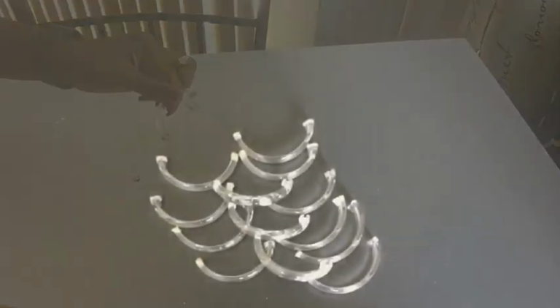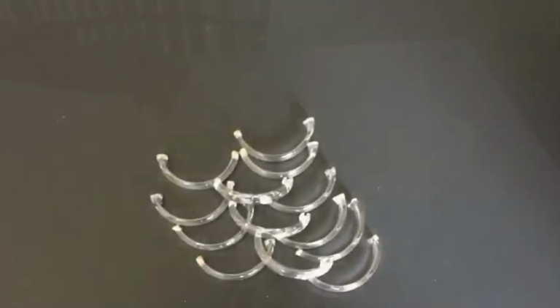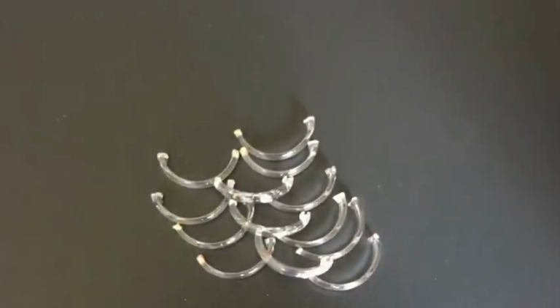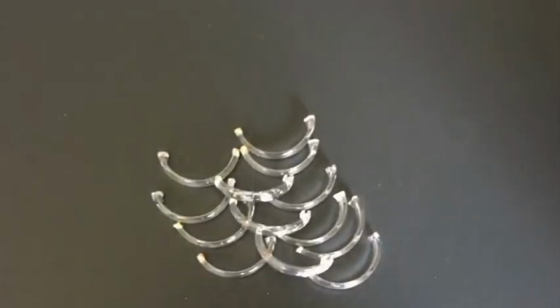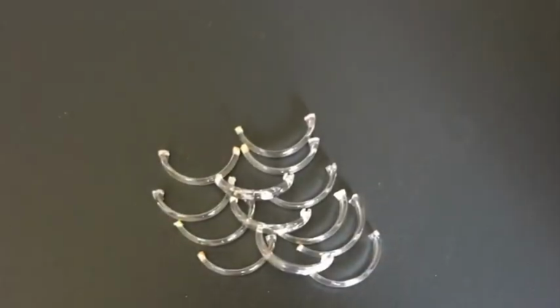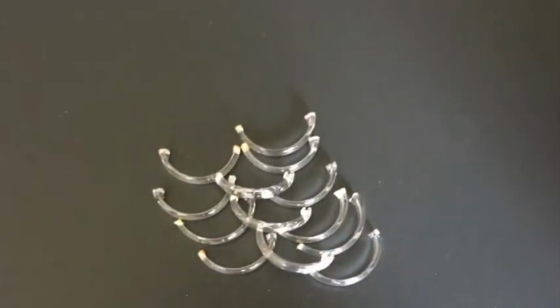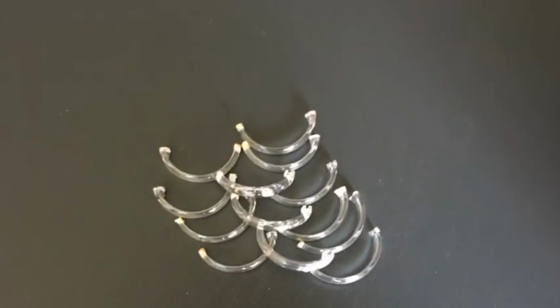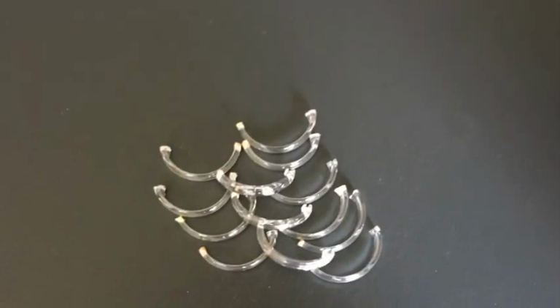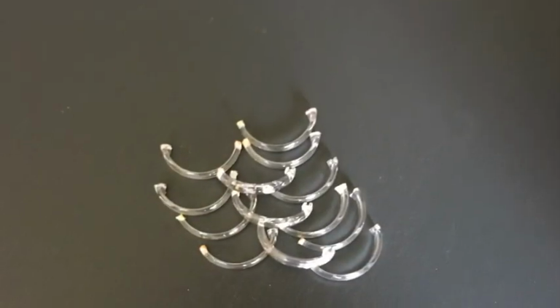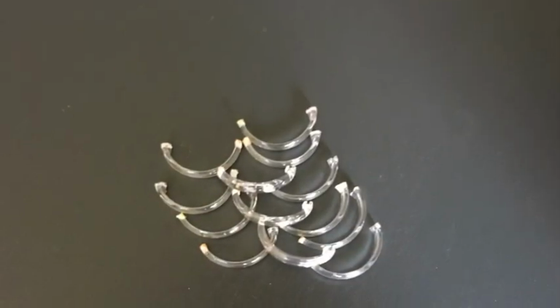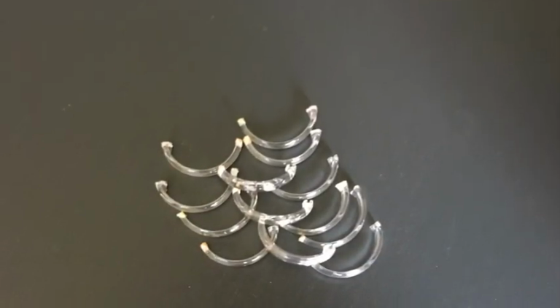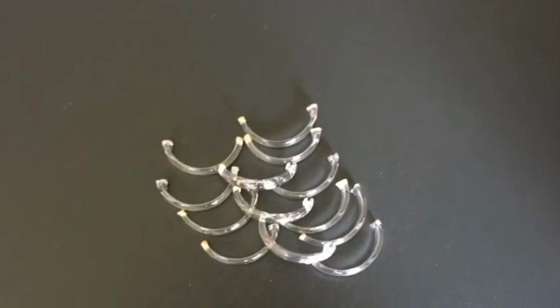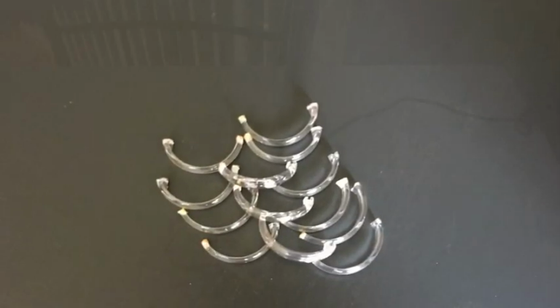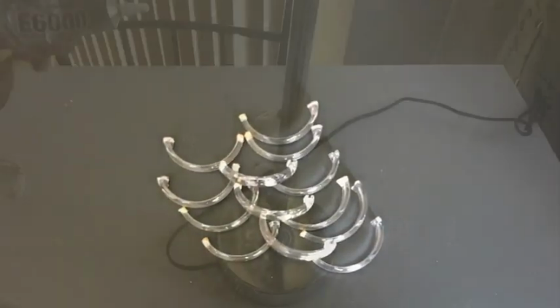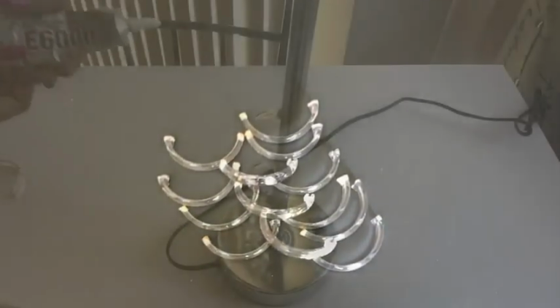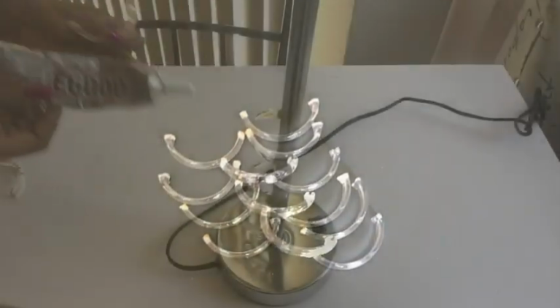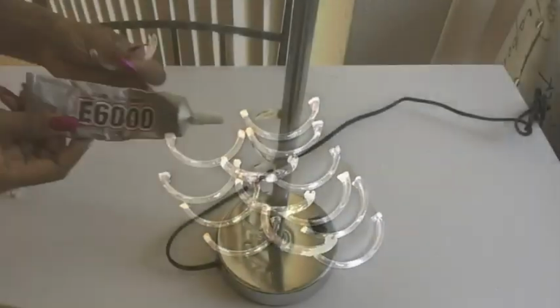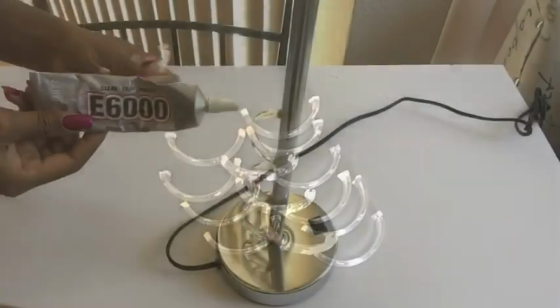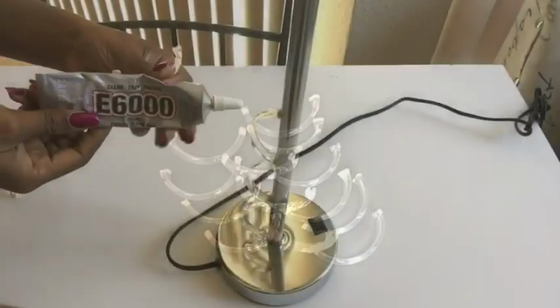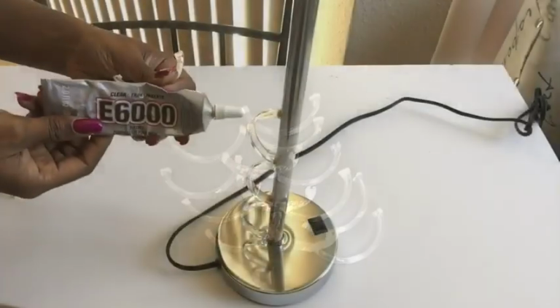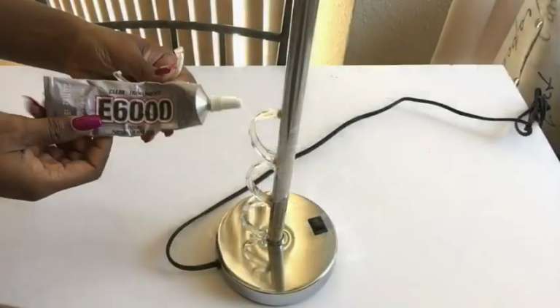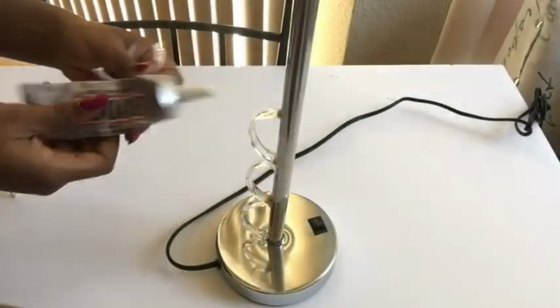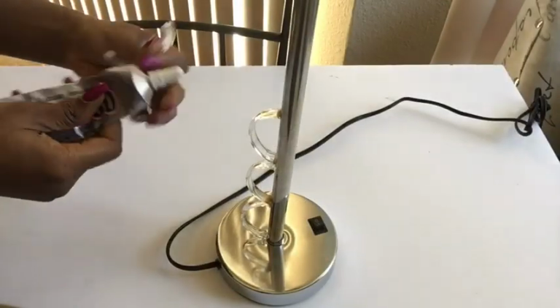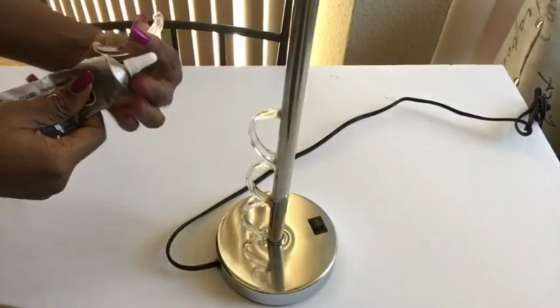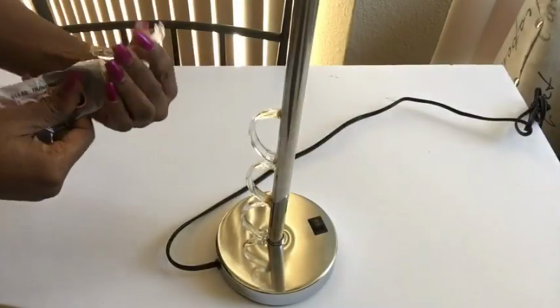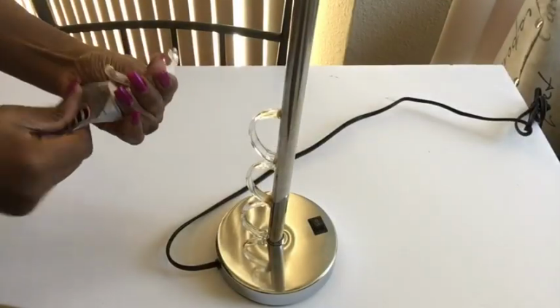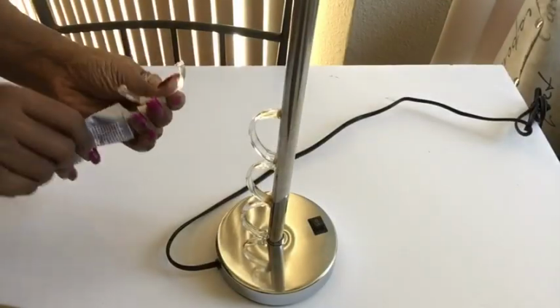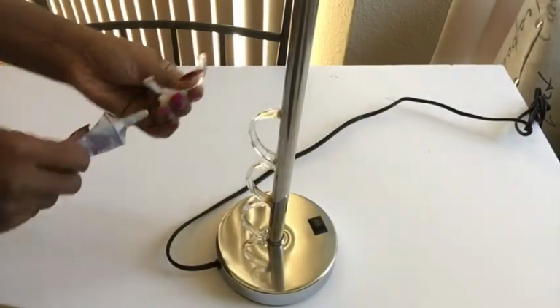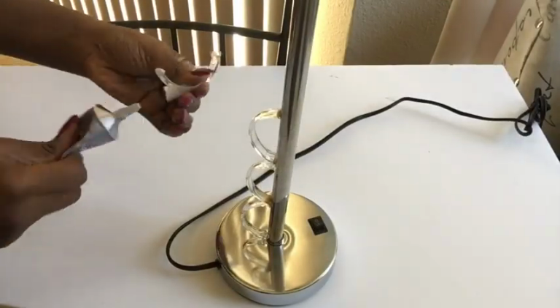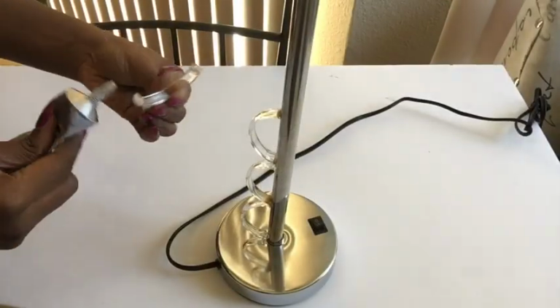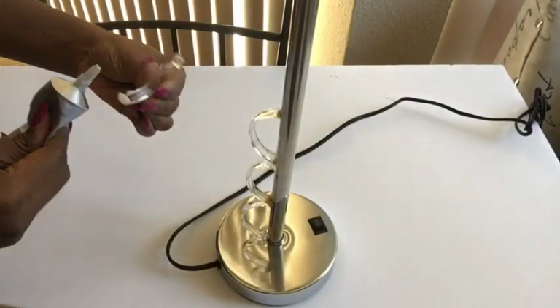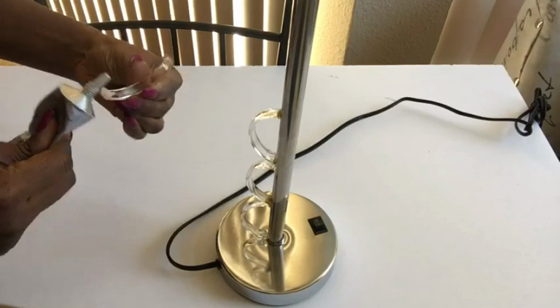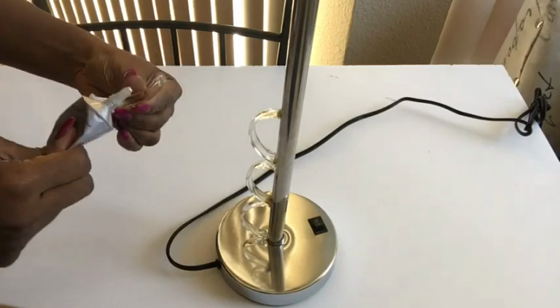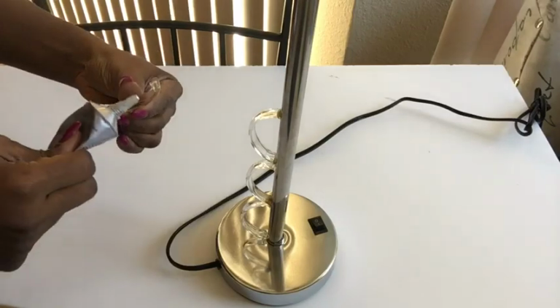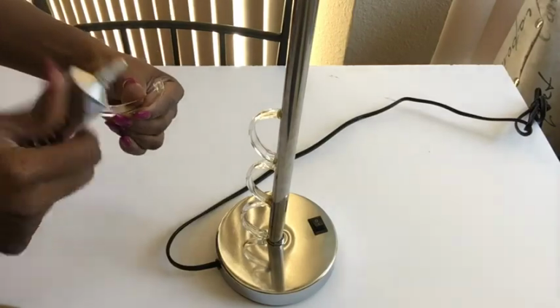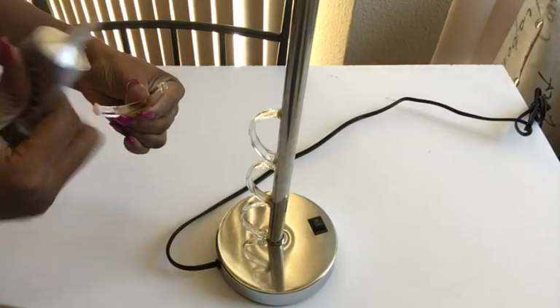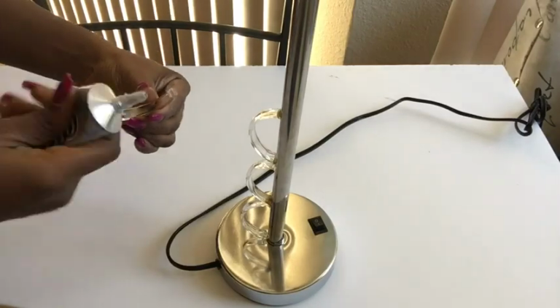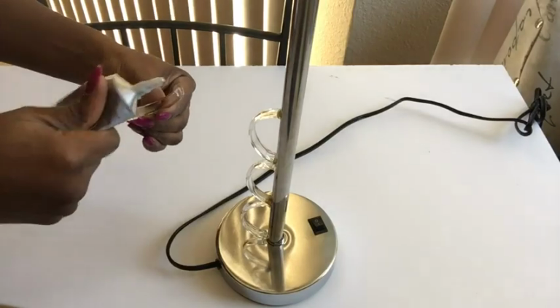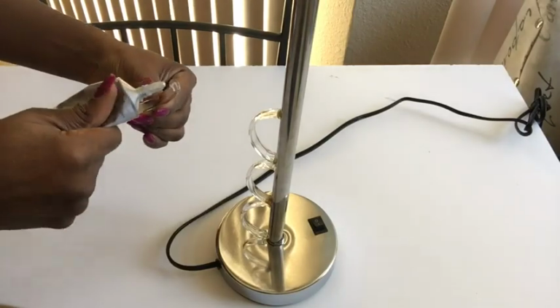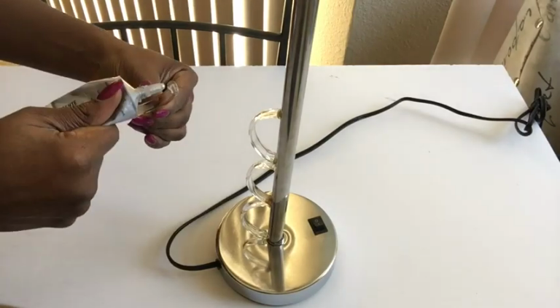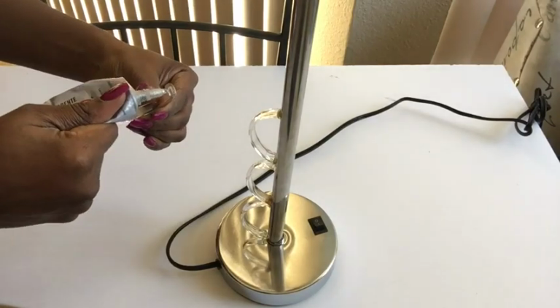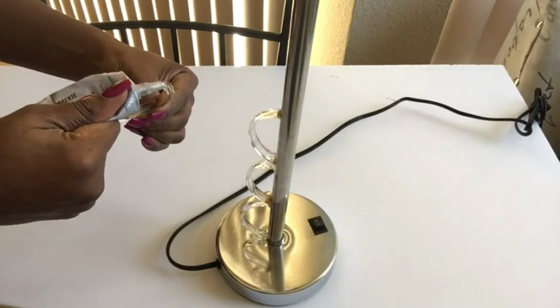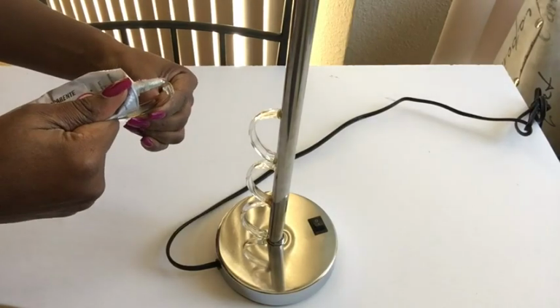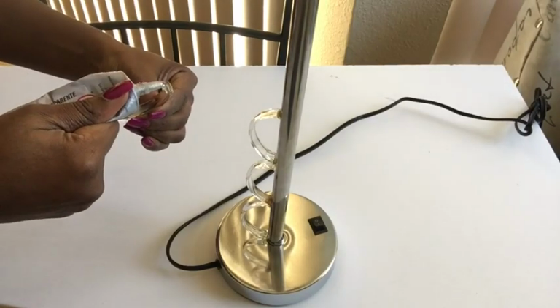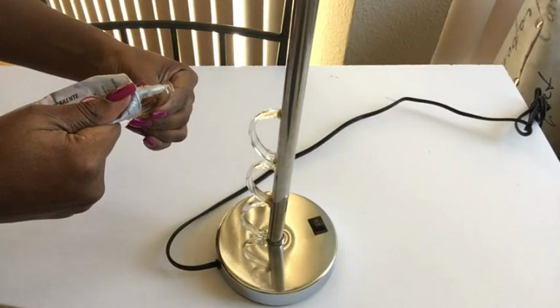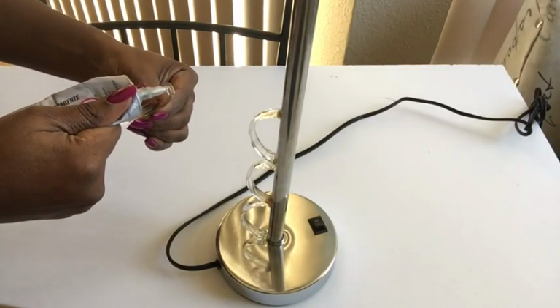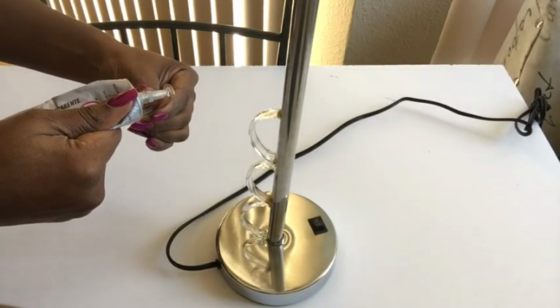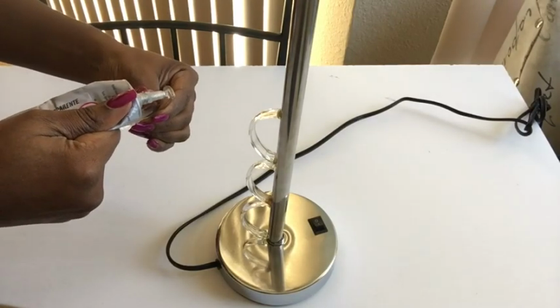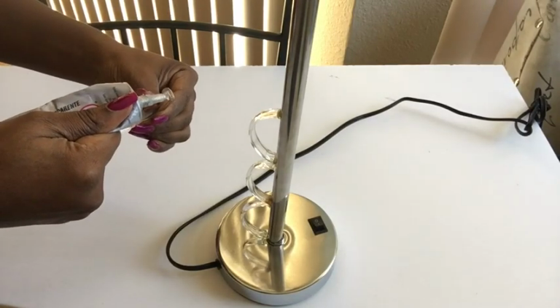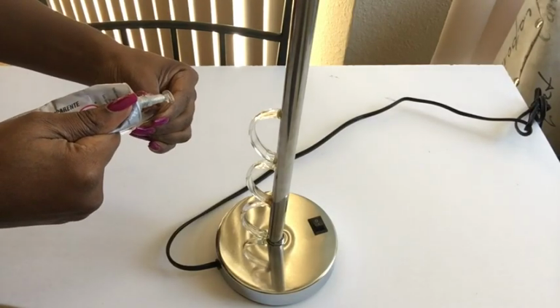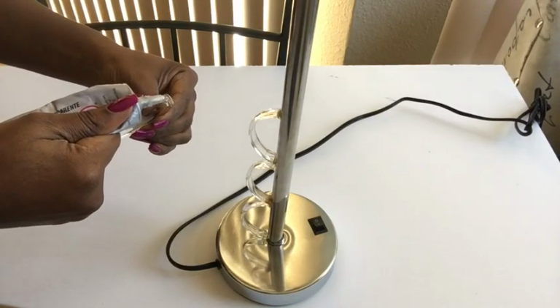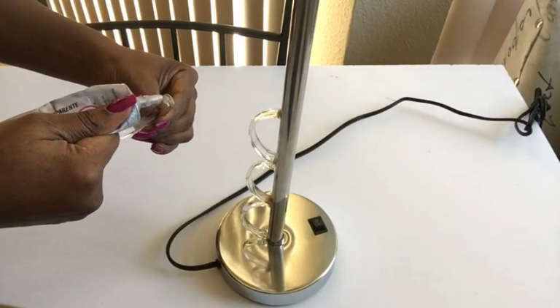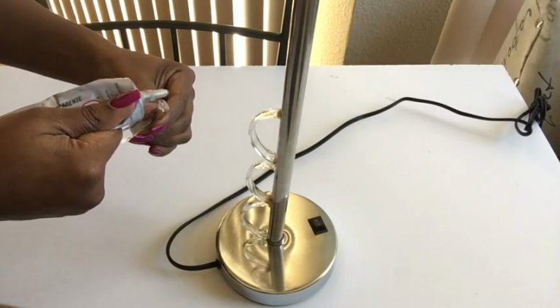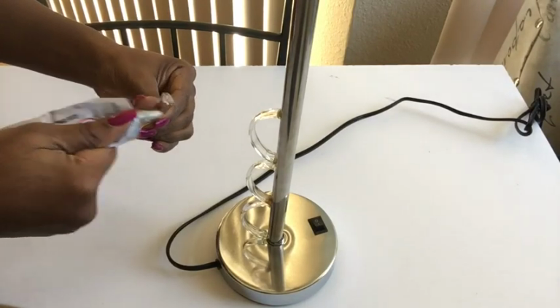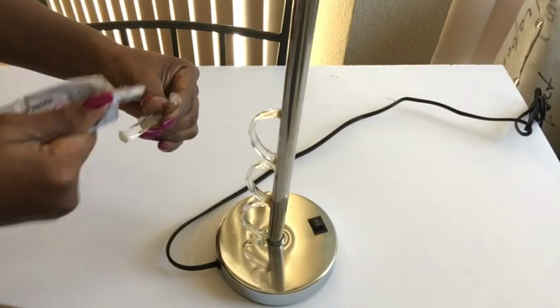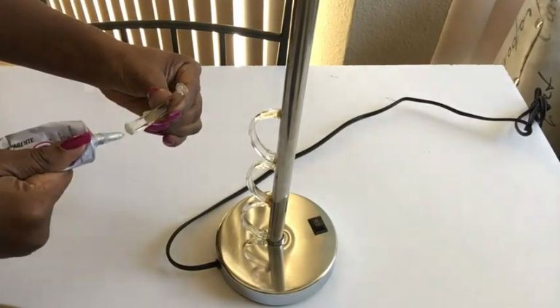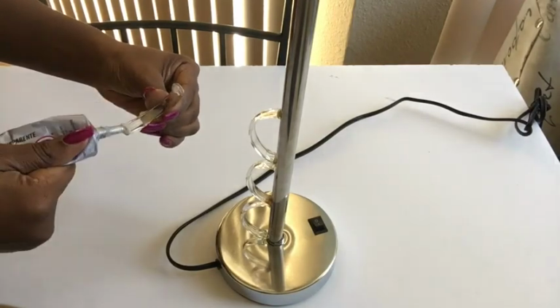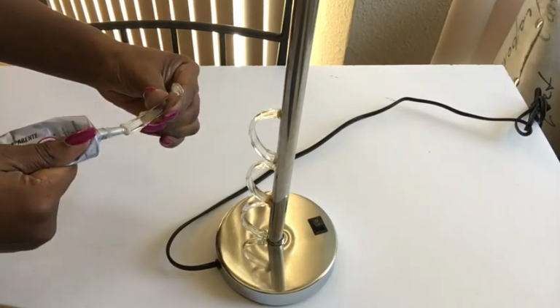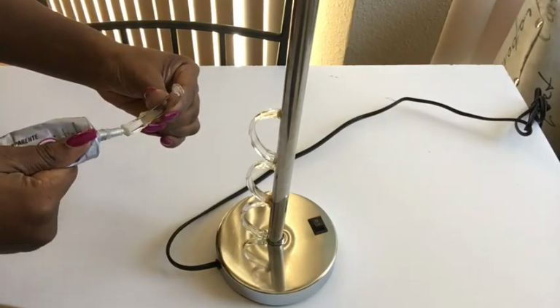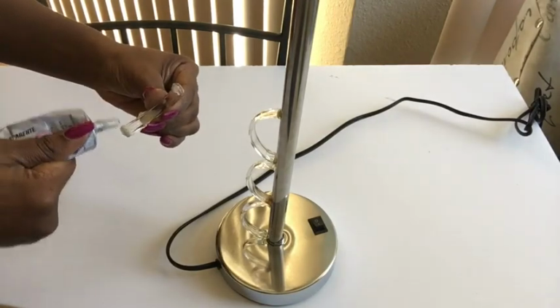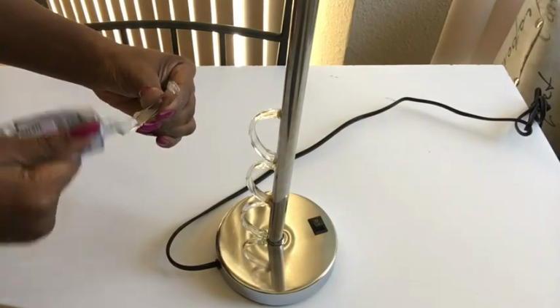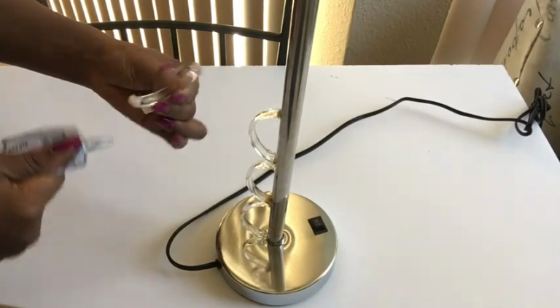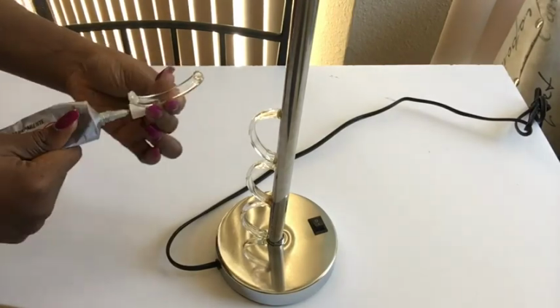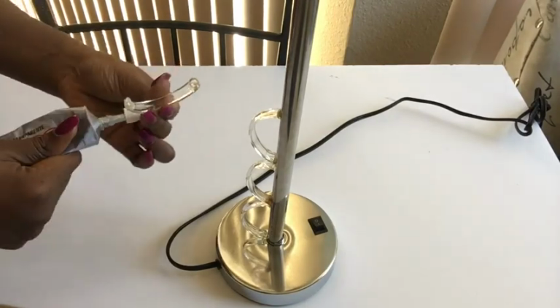When I was done cutting them into two, I started gluing them down to the body of the lamp using E6000 glue and a hot glue gun.